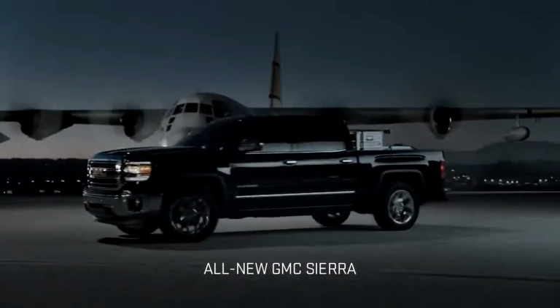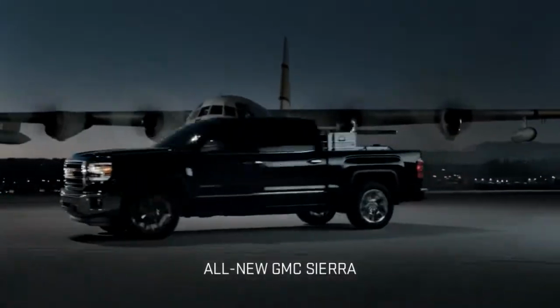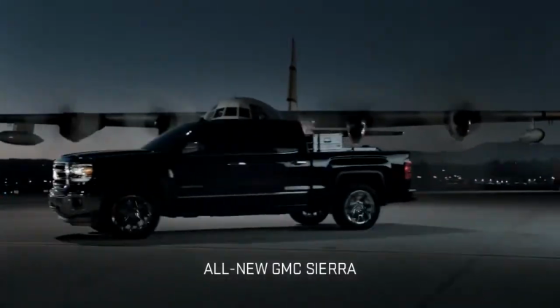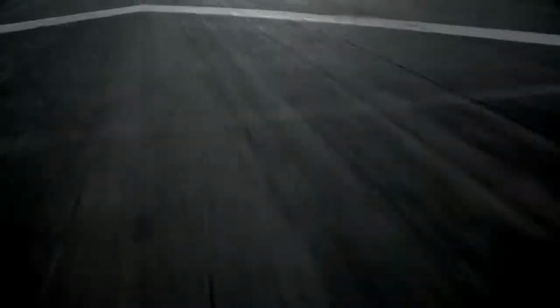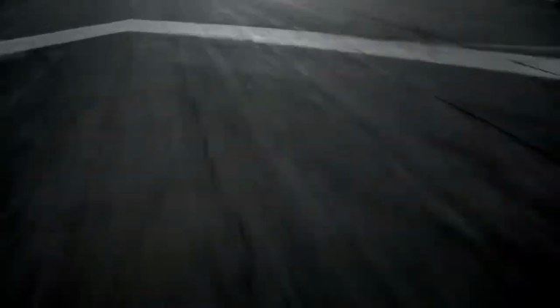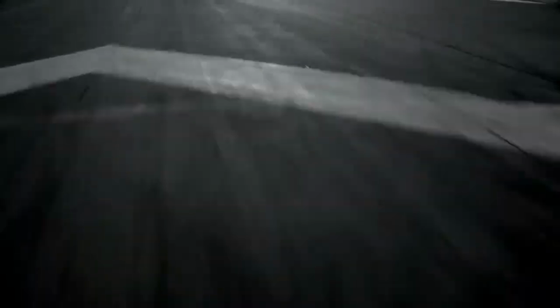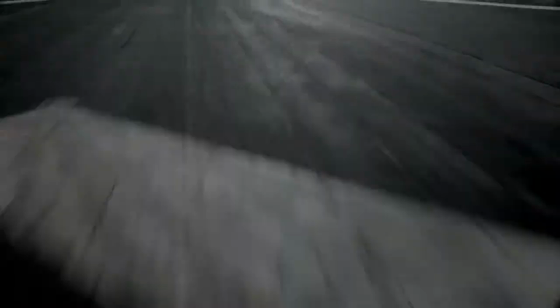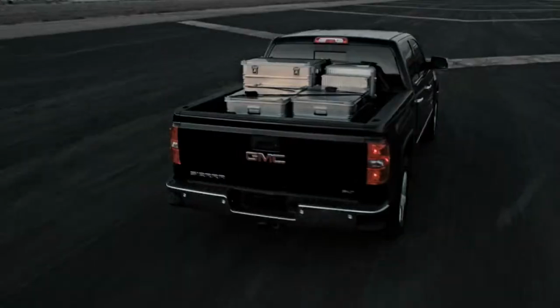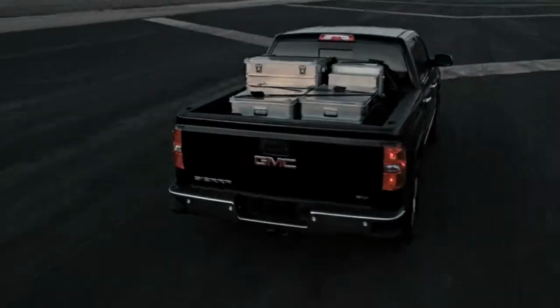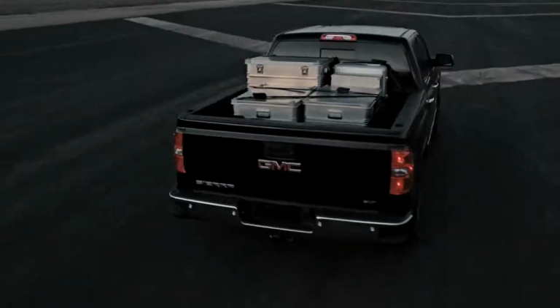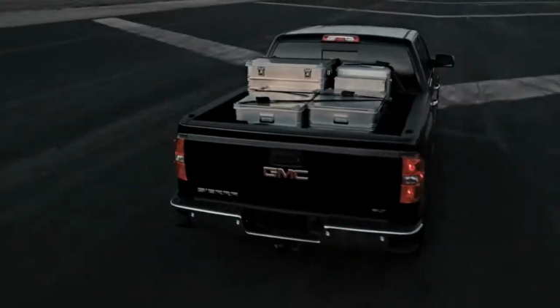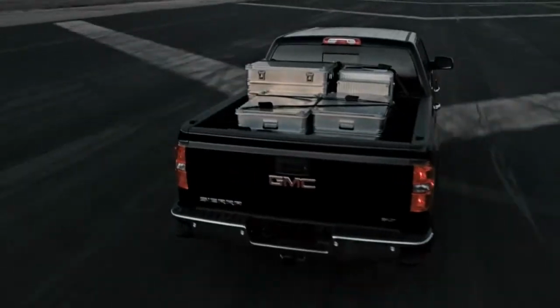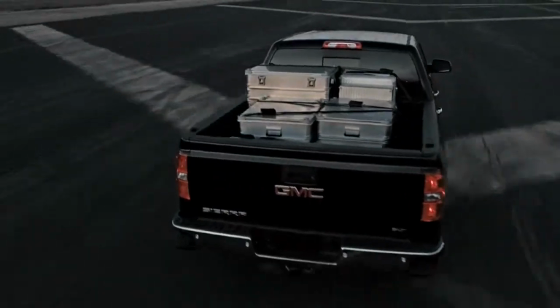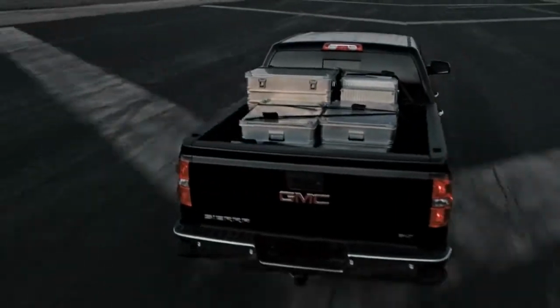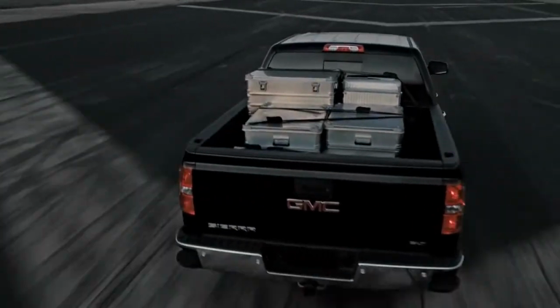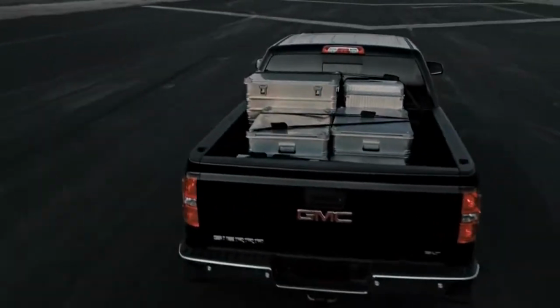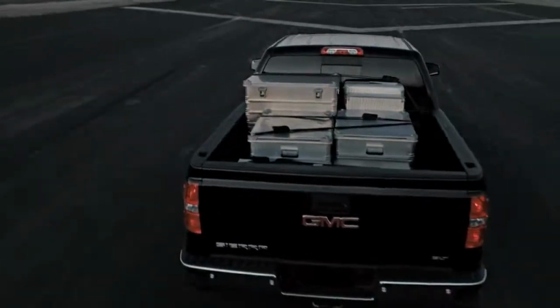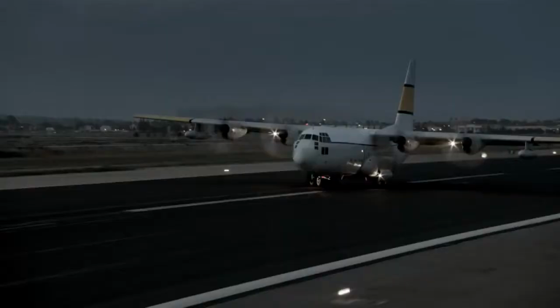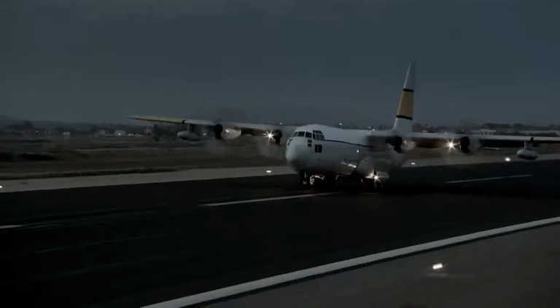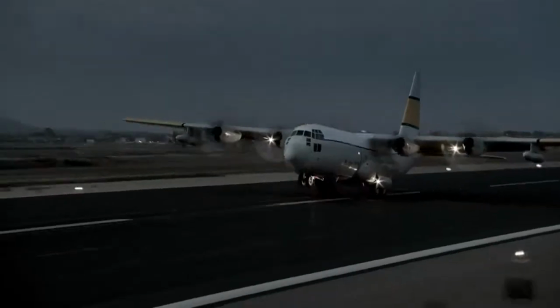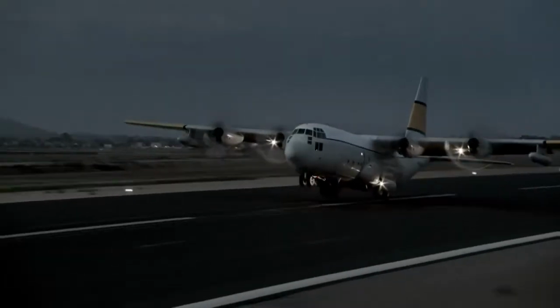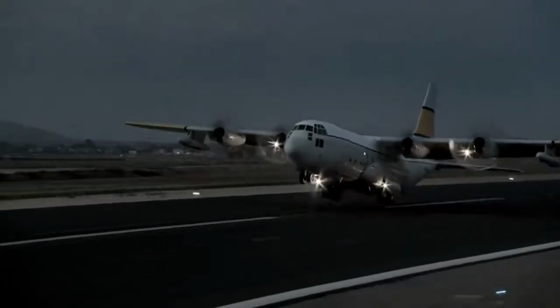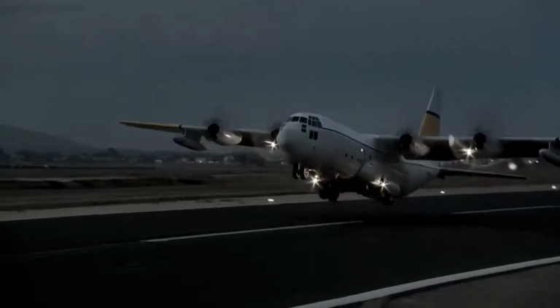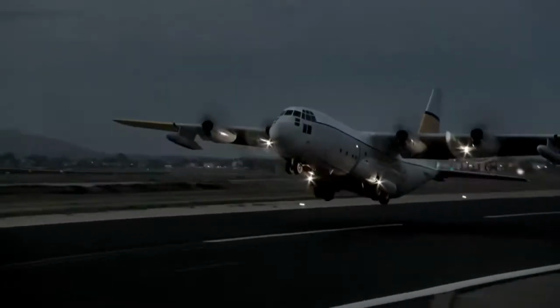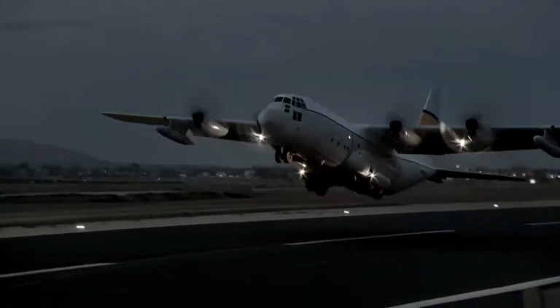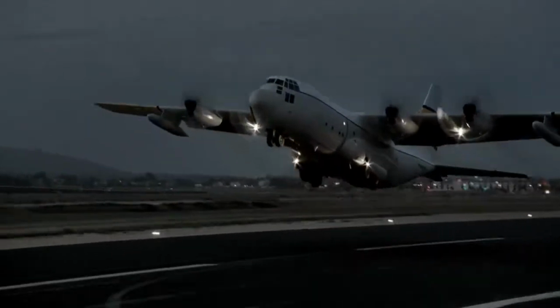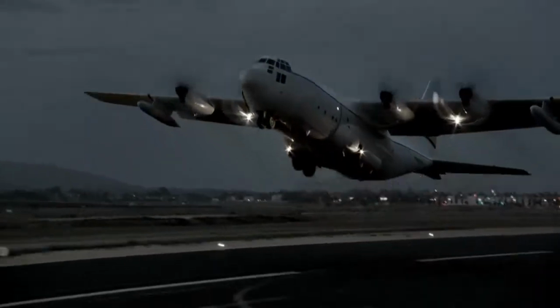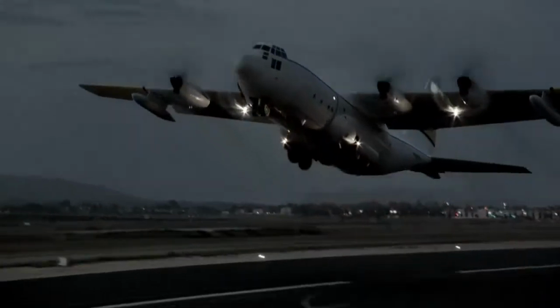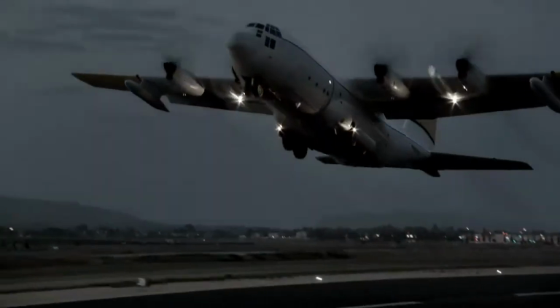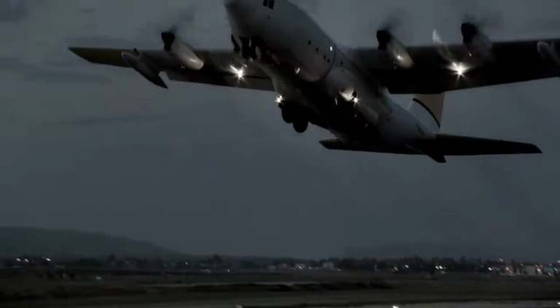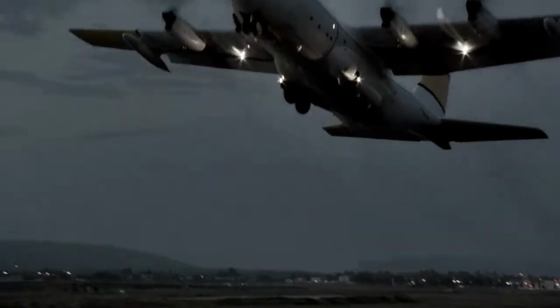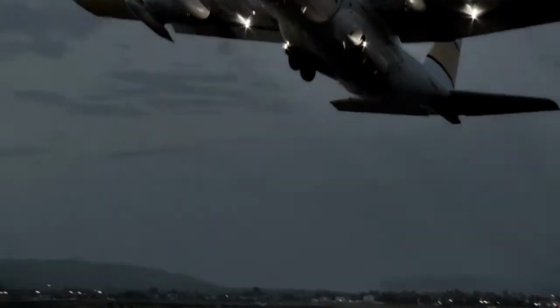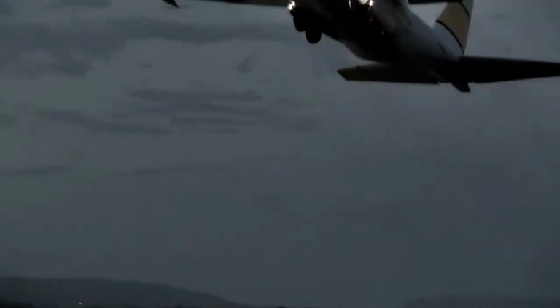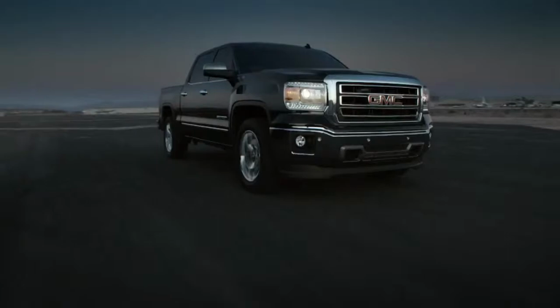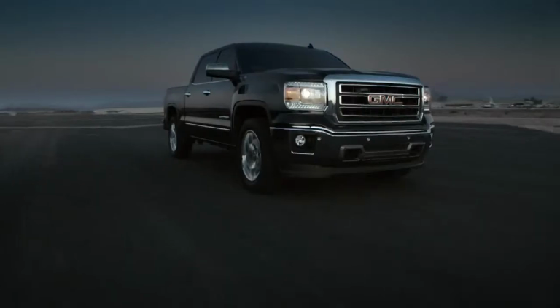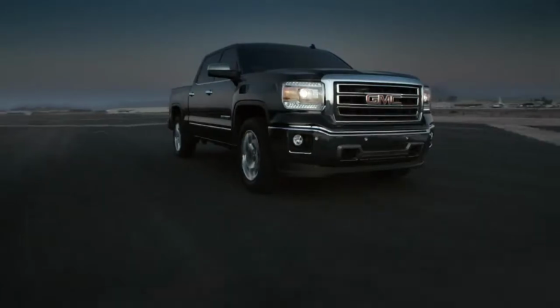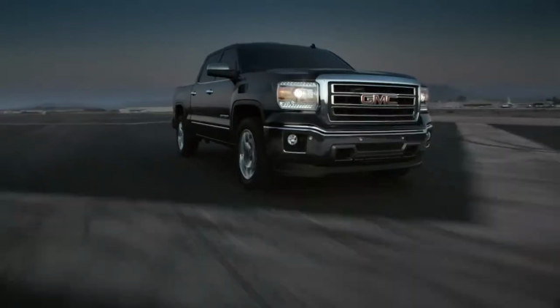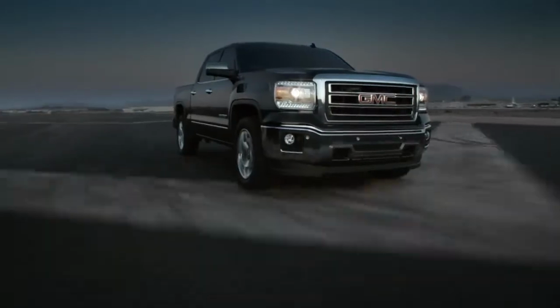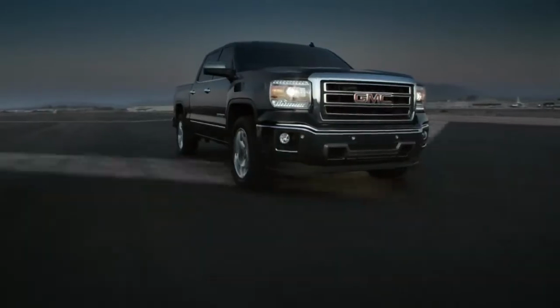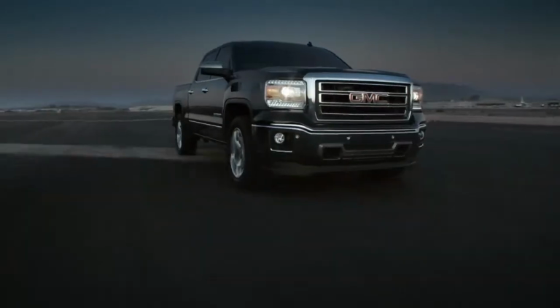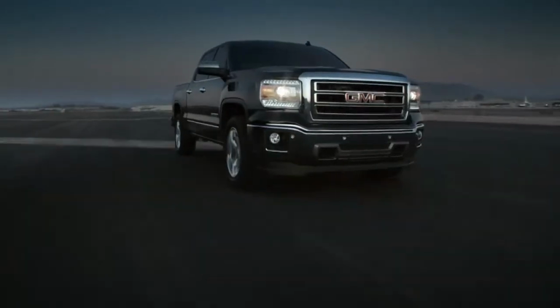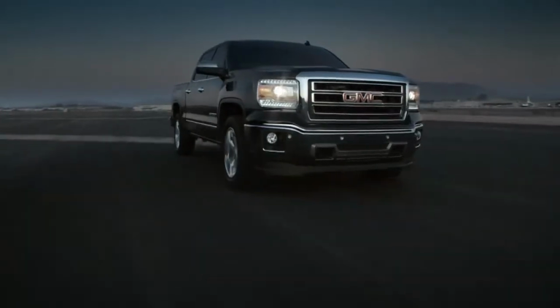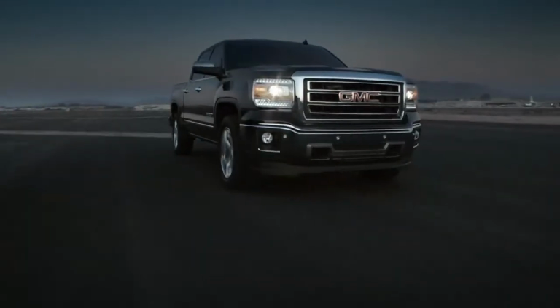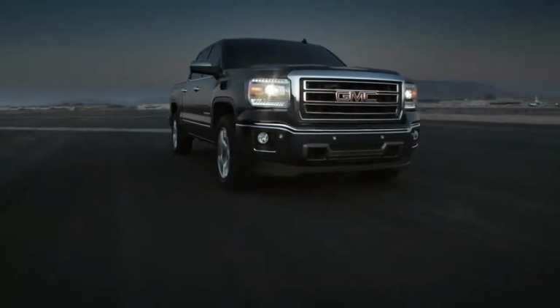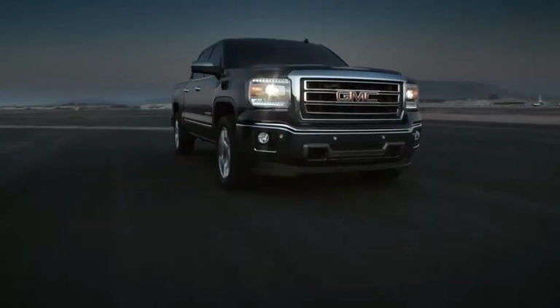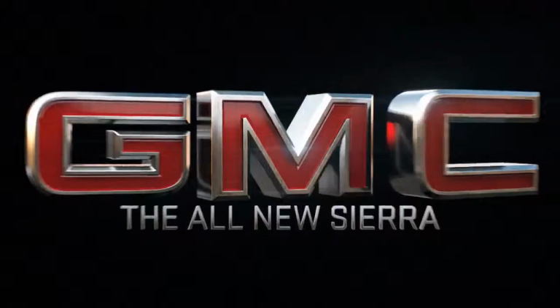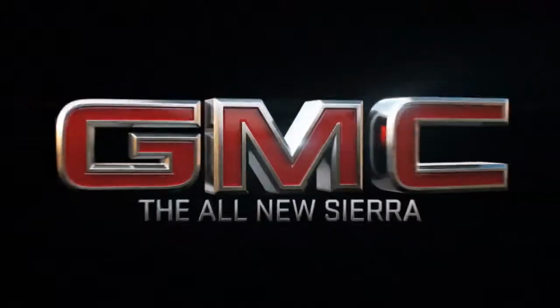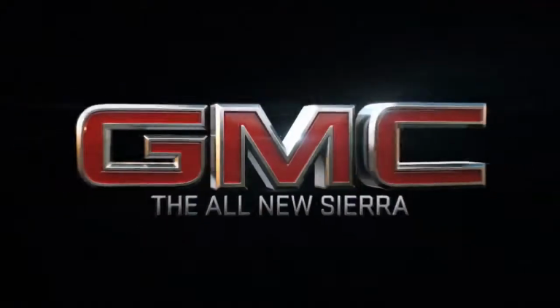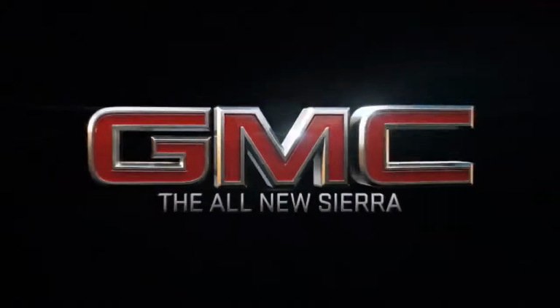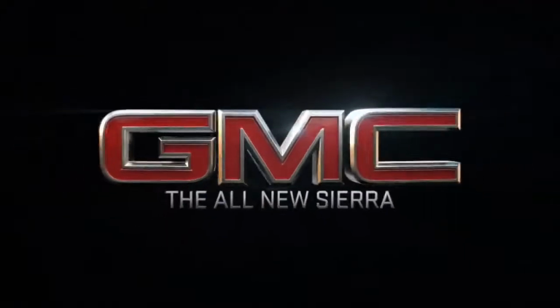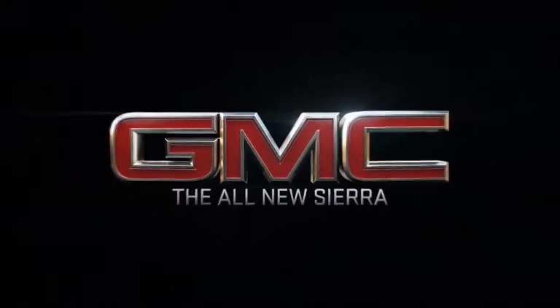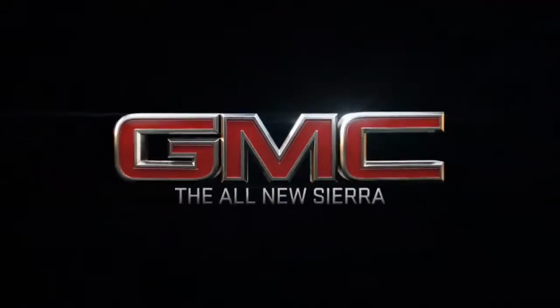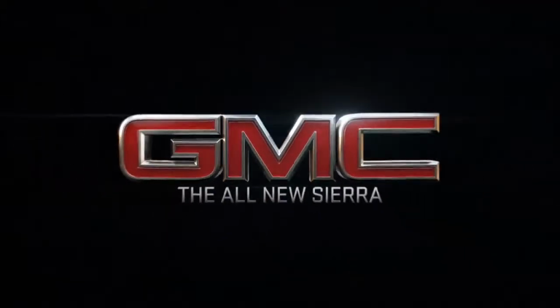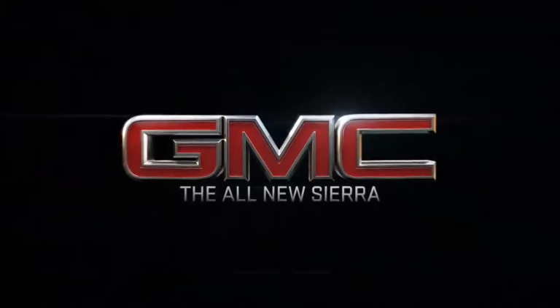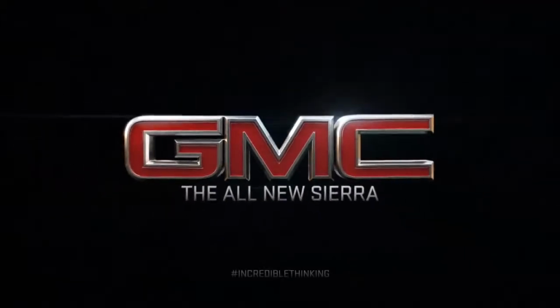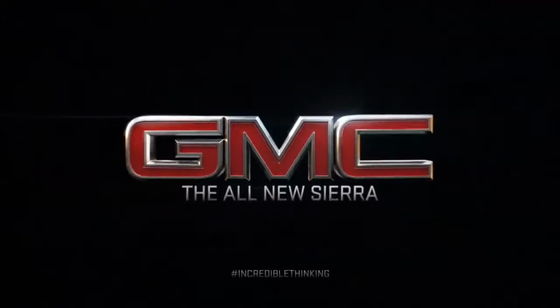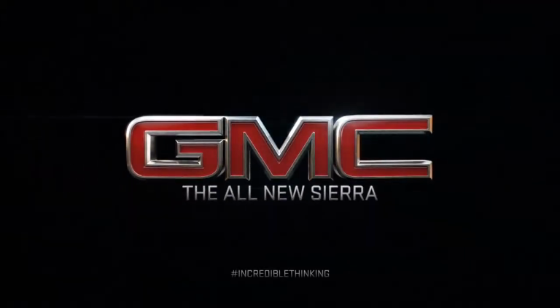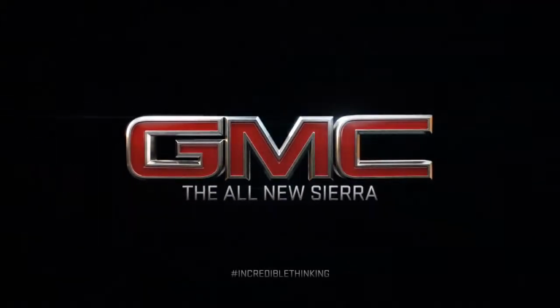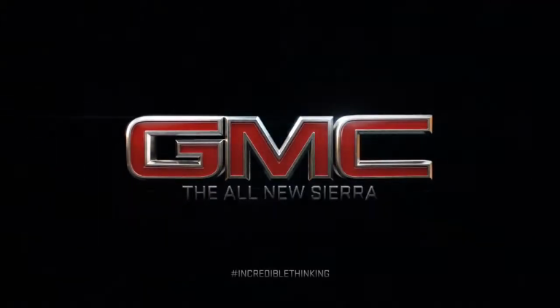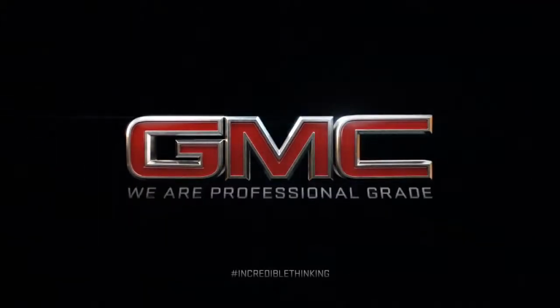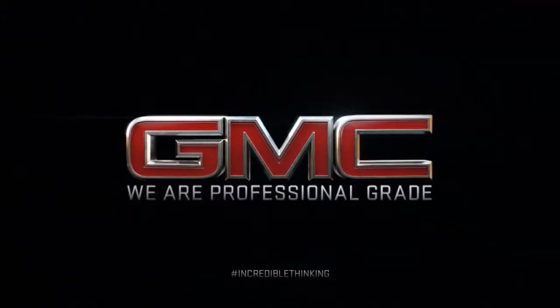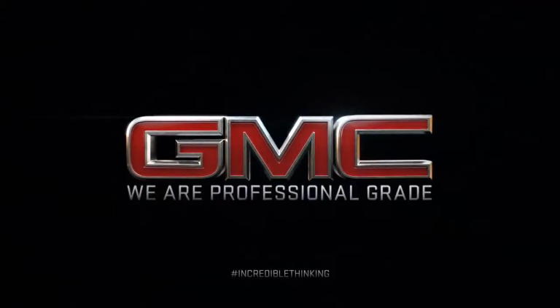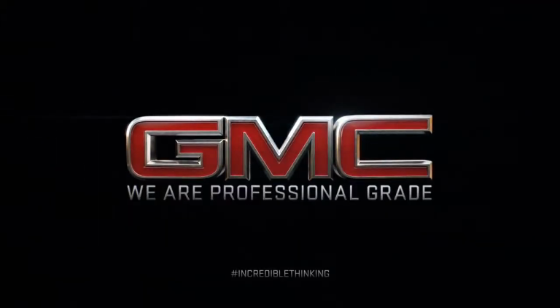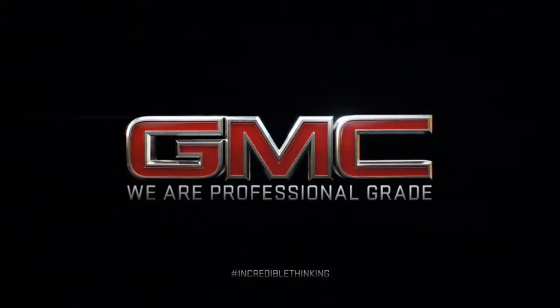The all-new GMC Sierra. Incredible thinking in the form of a truck. That's professional grade.